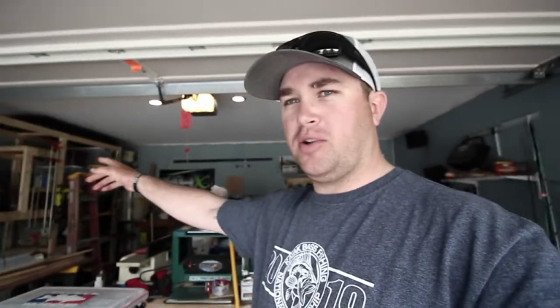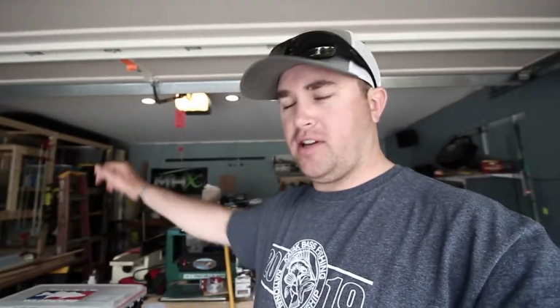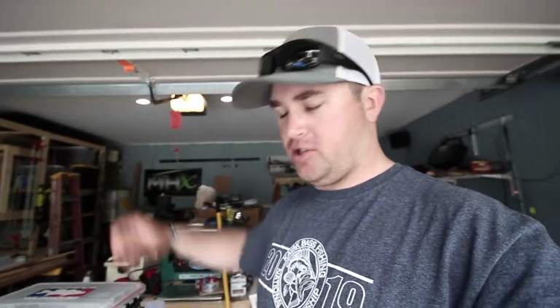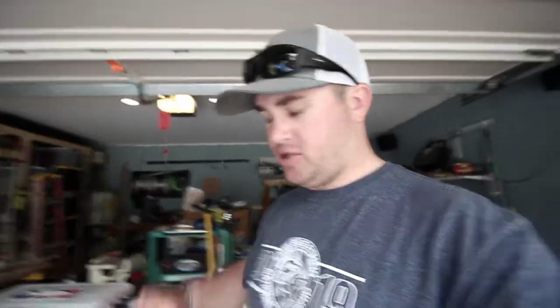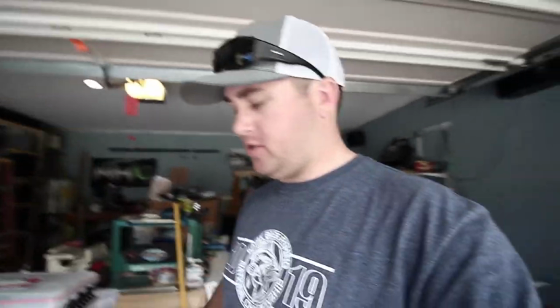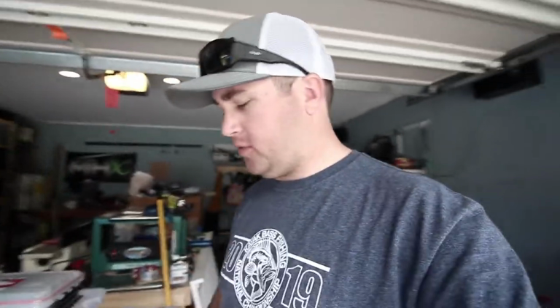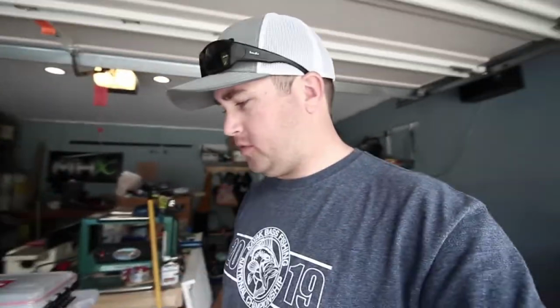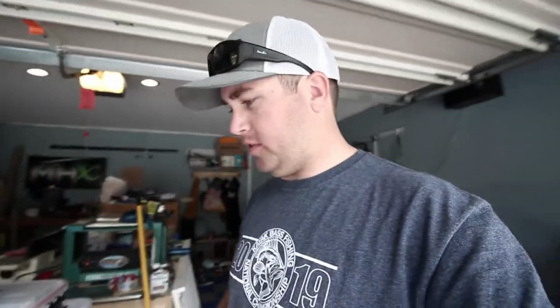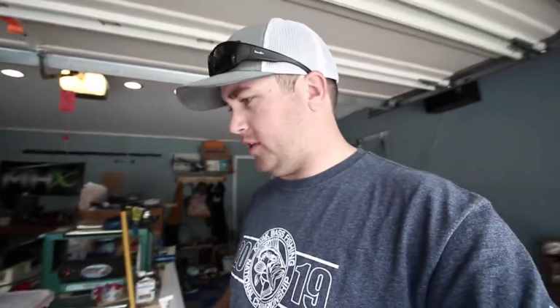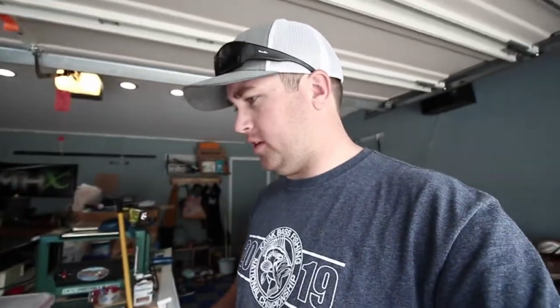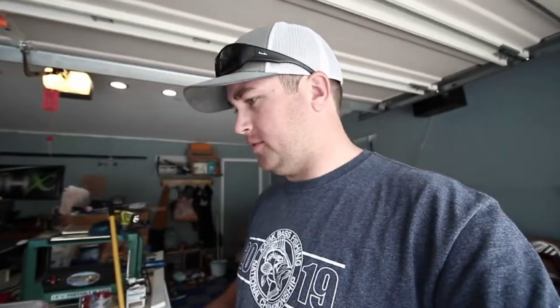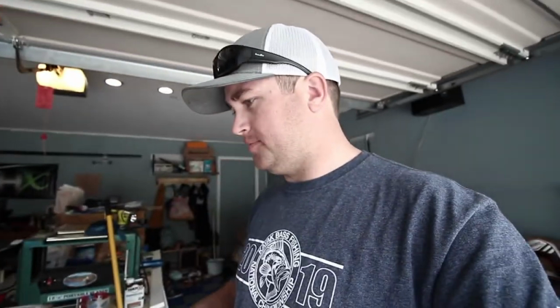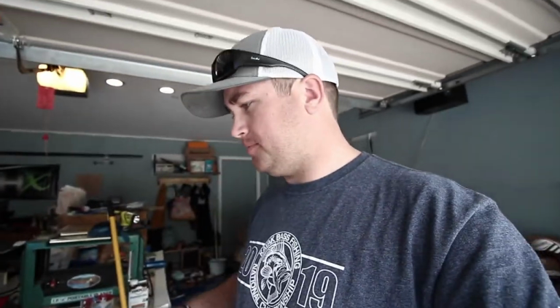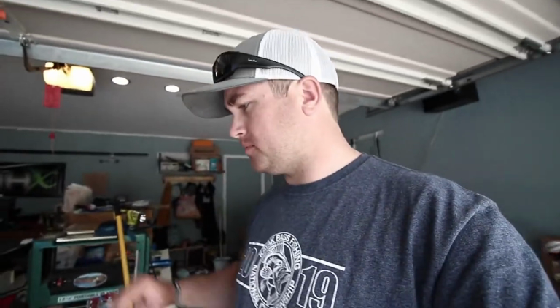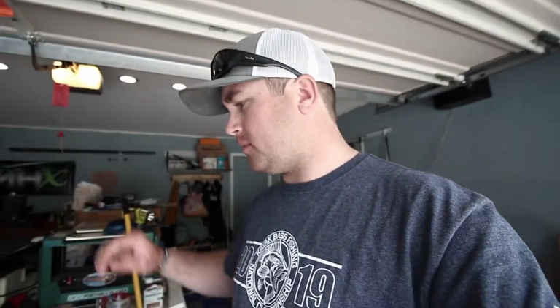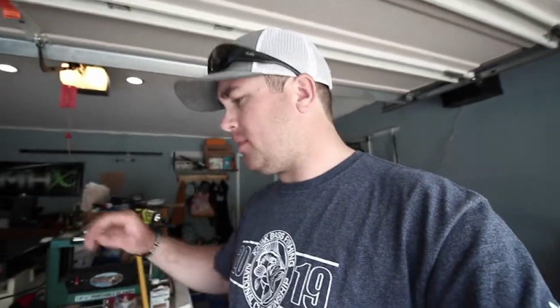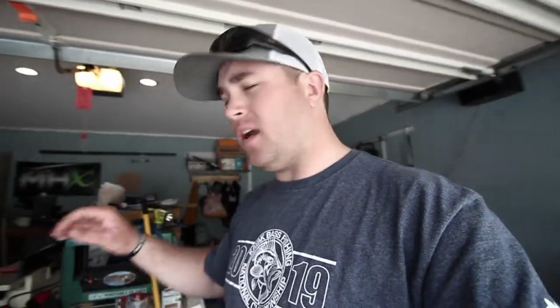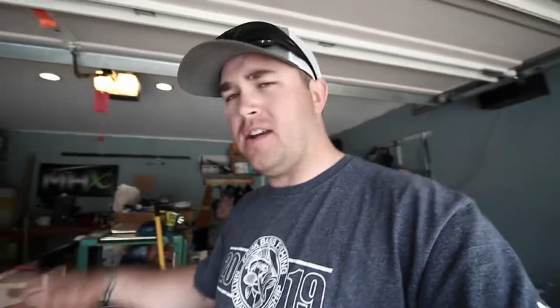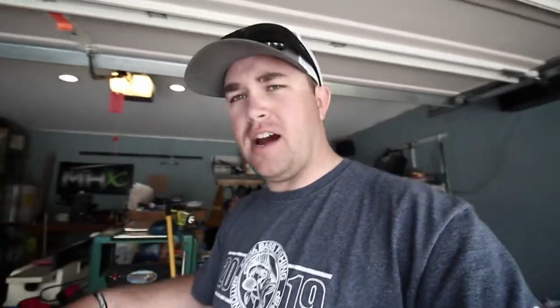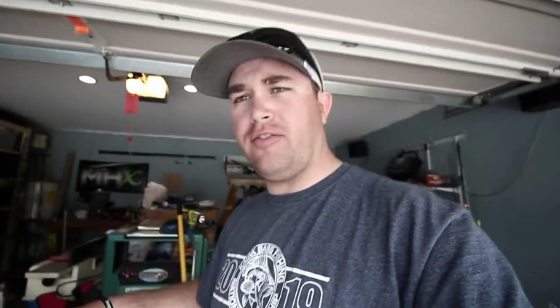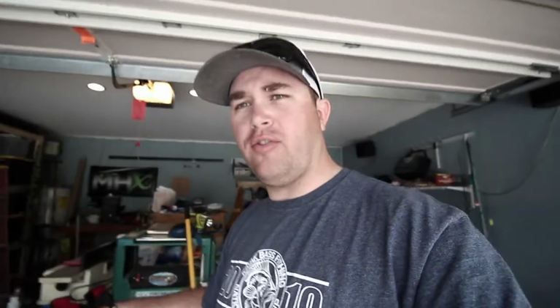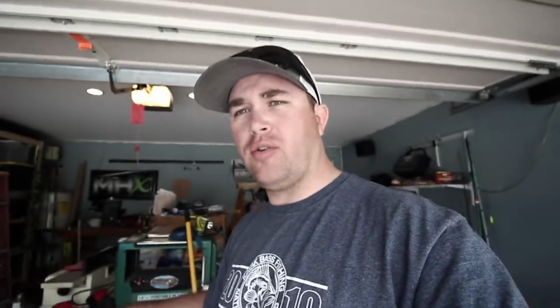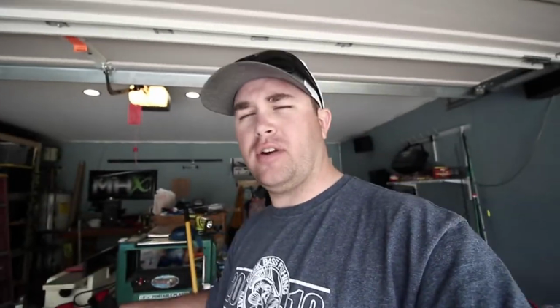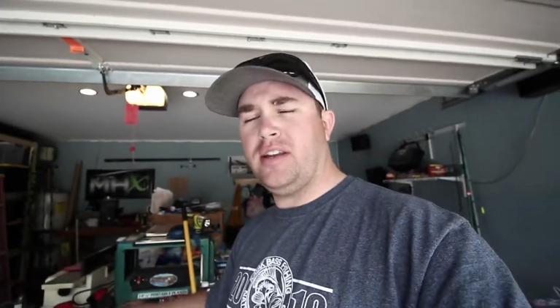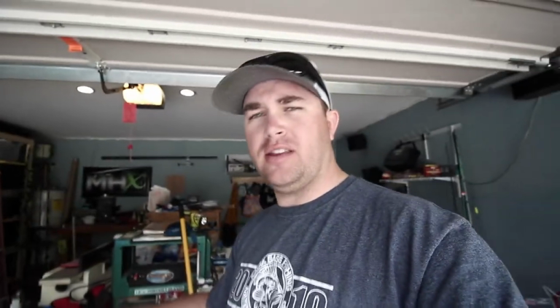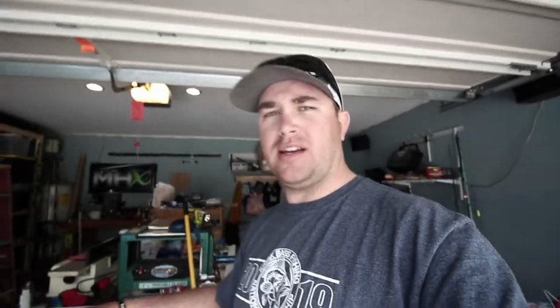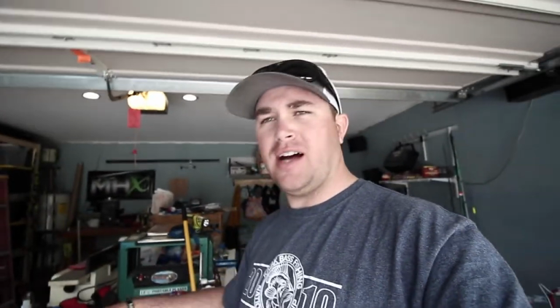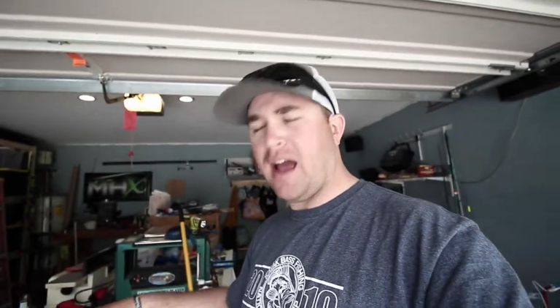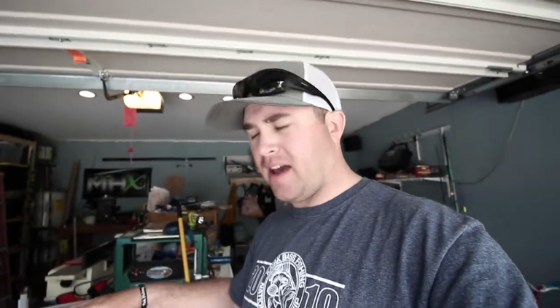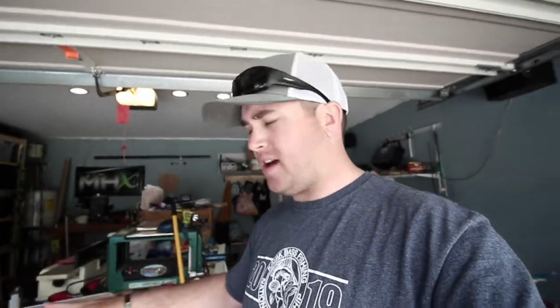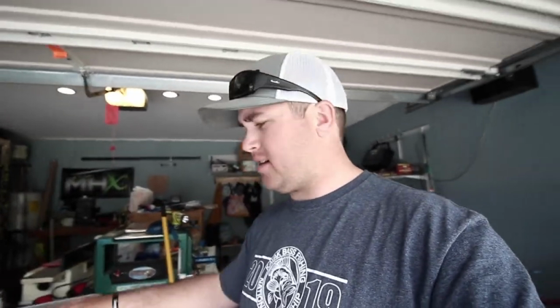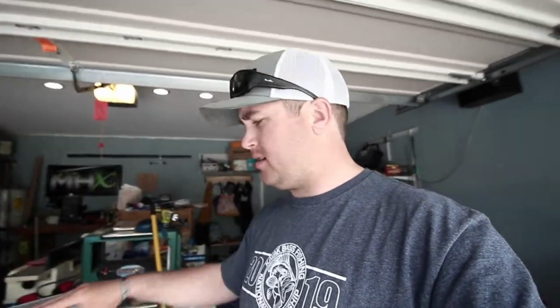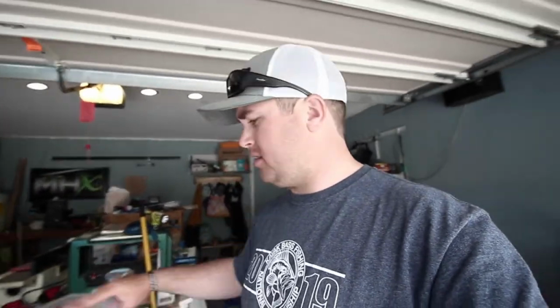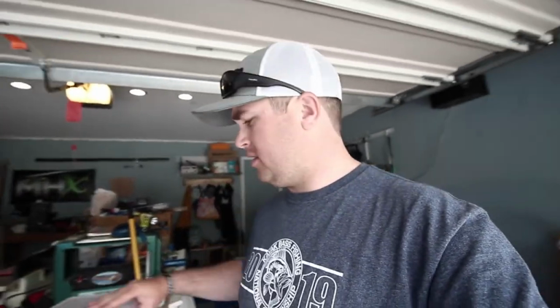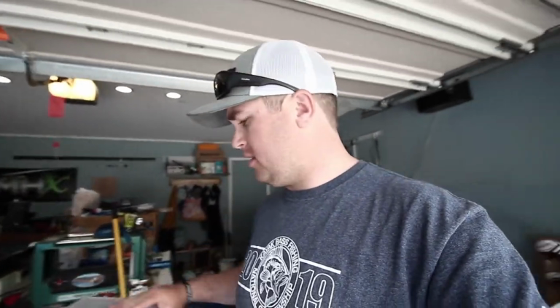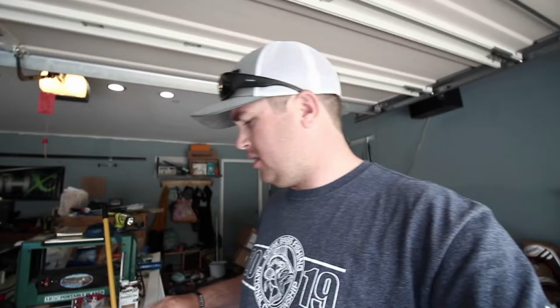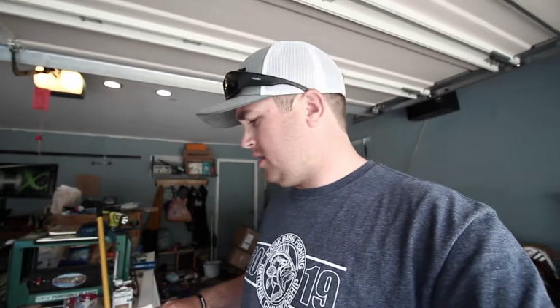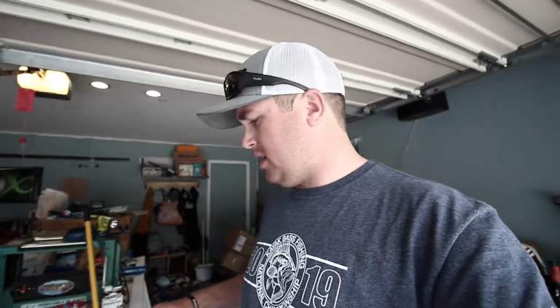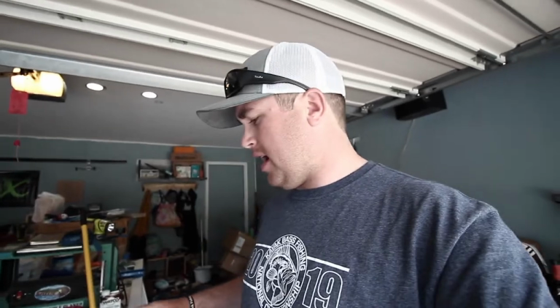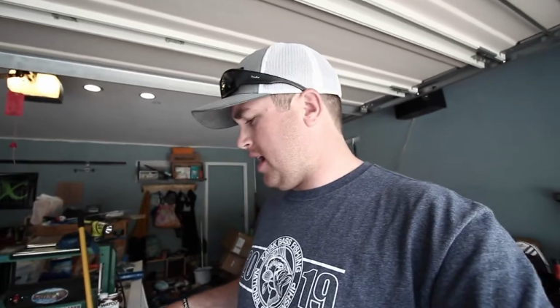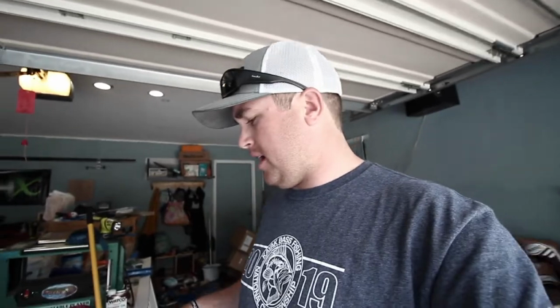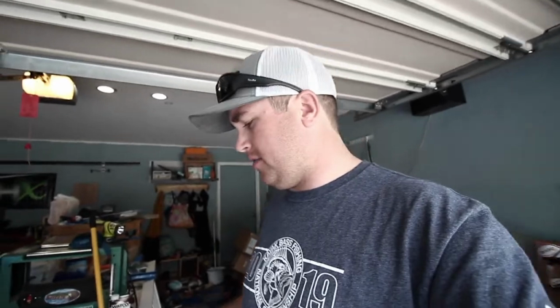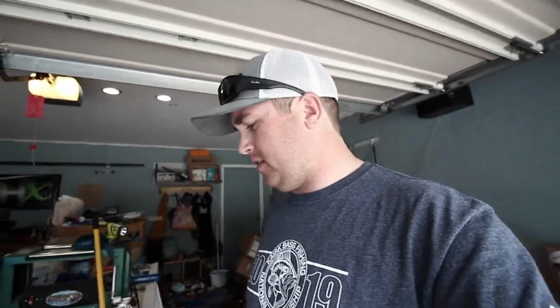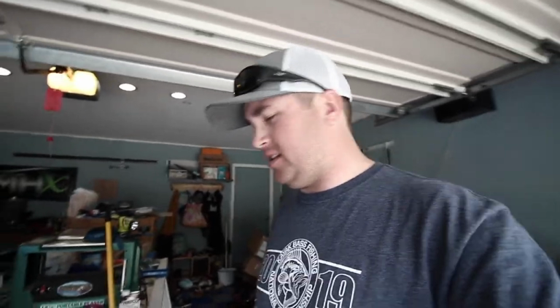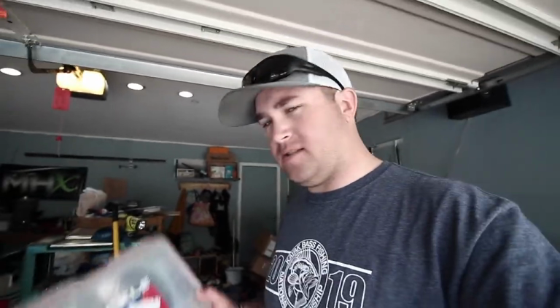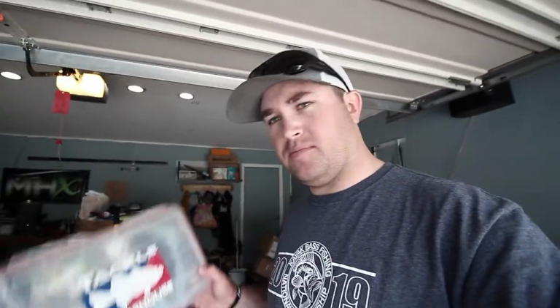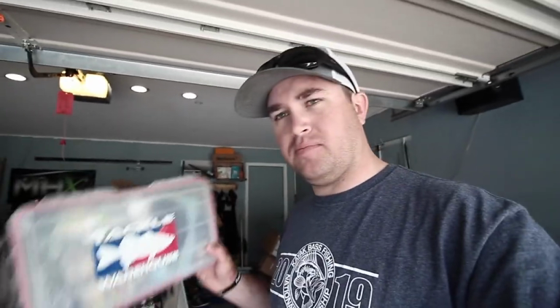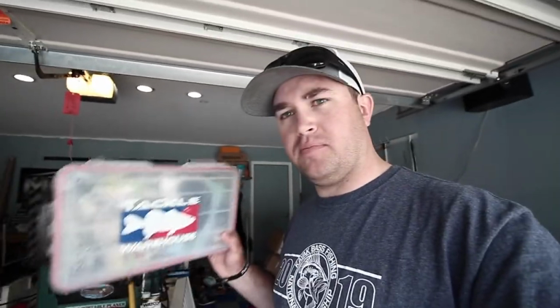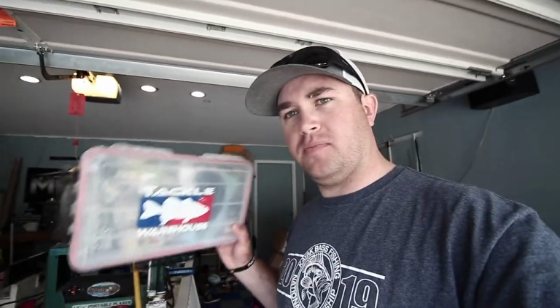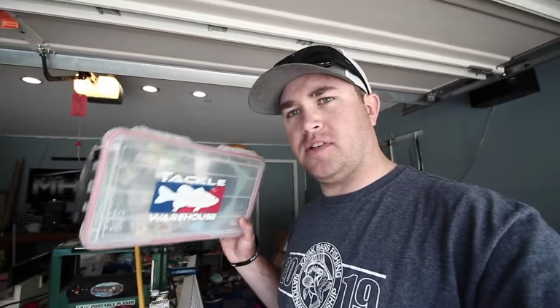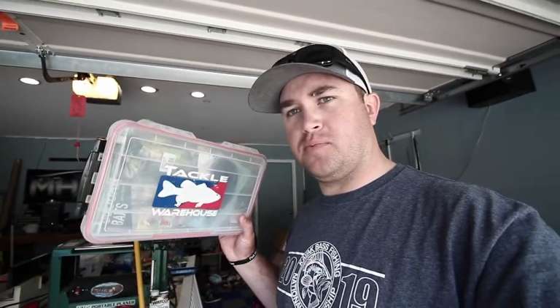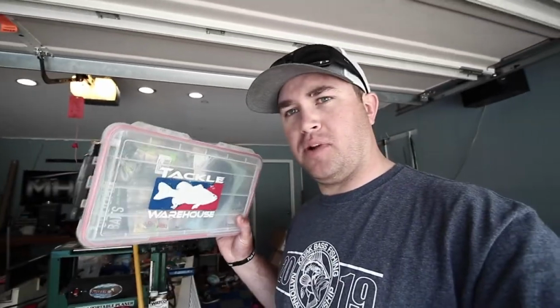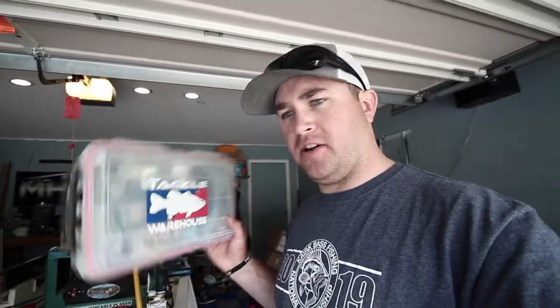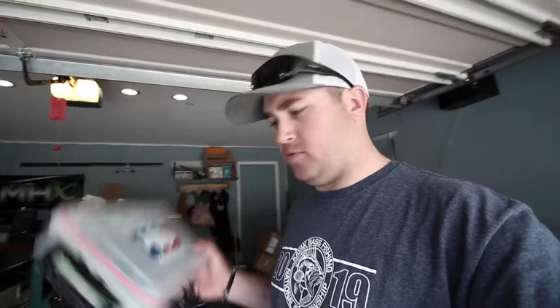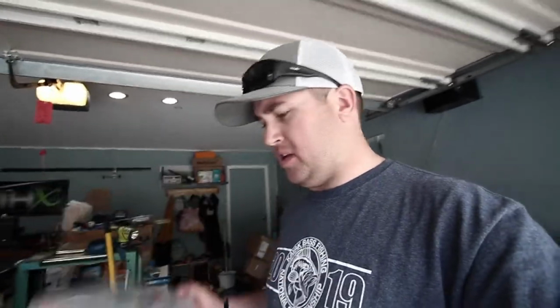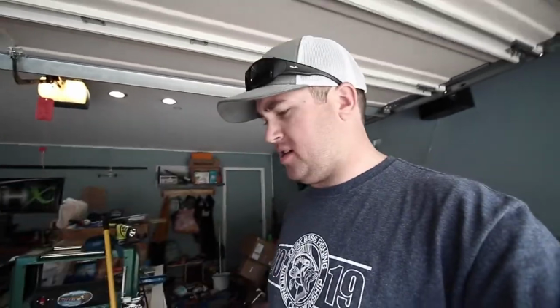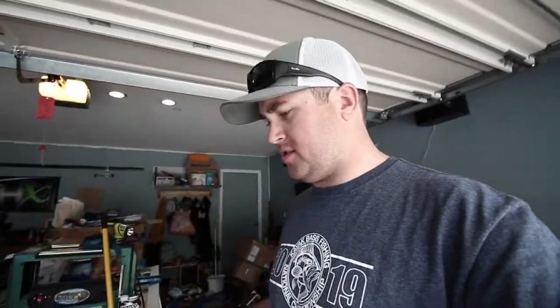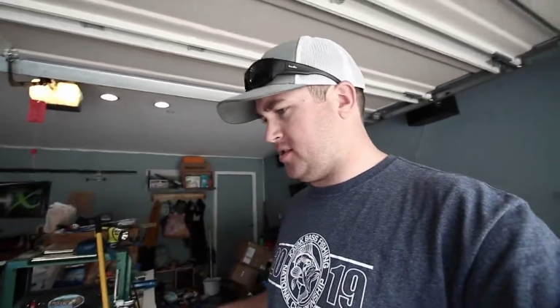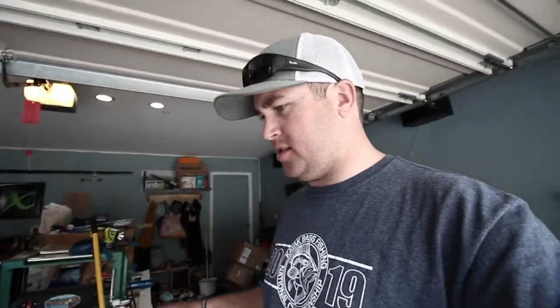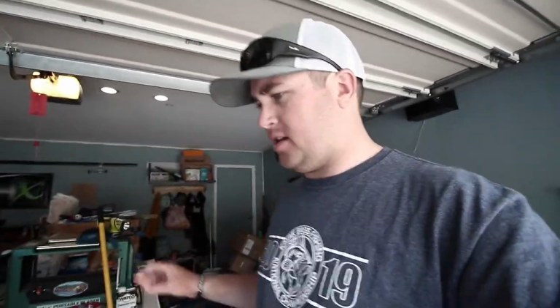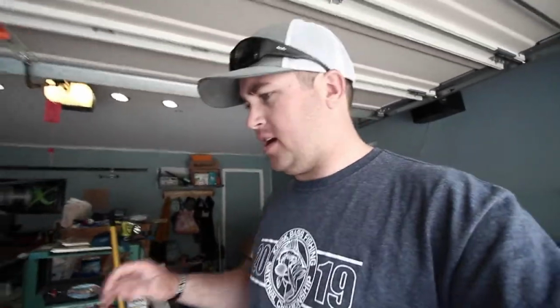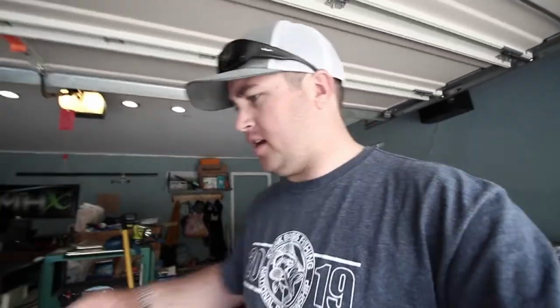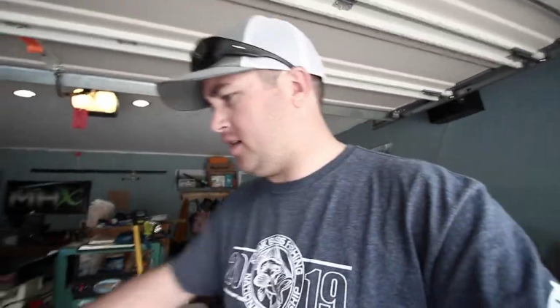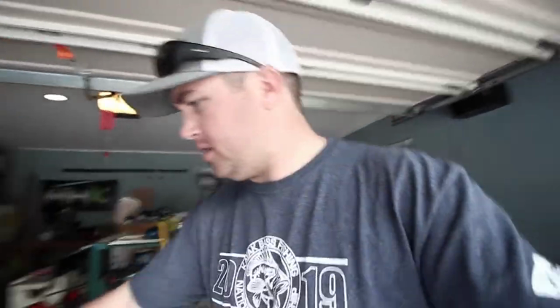I've got creatures here and I basically store them on that shelf over there in the garage.